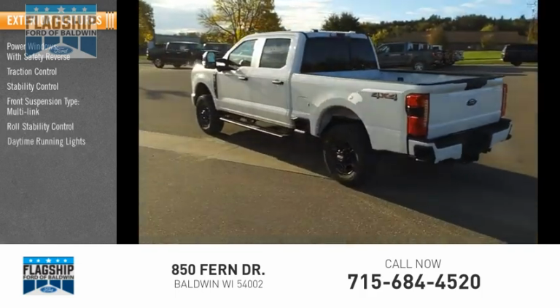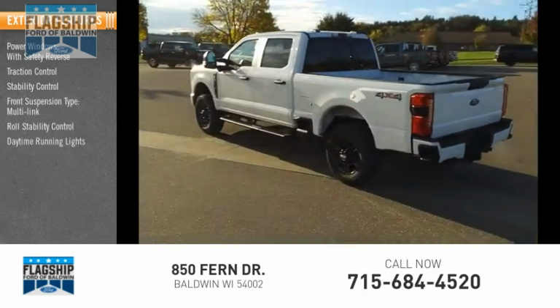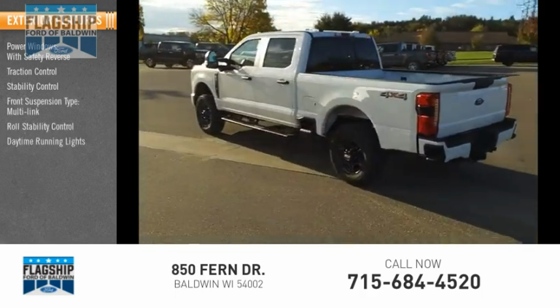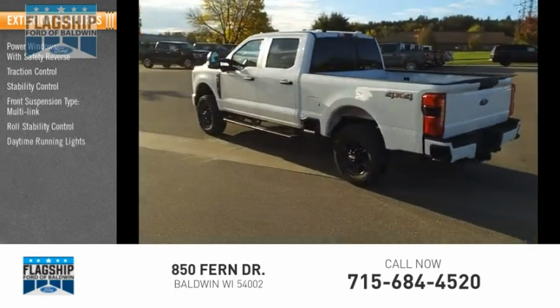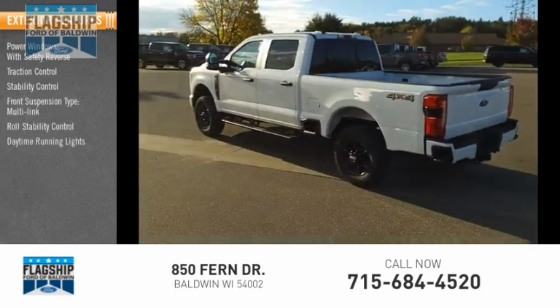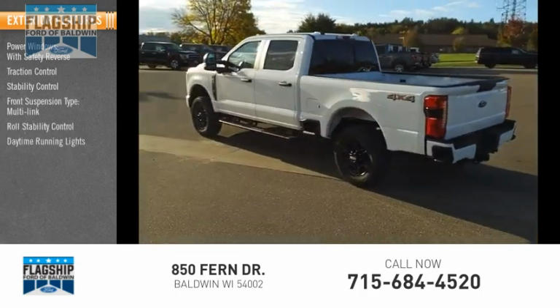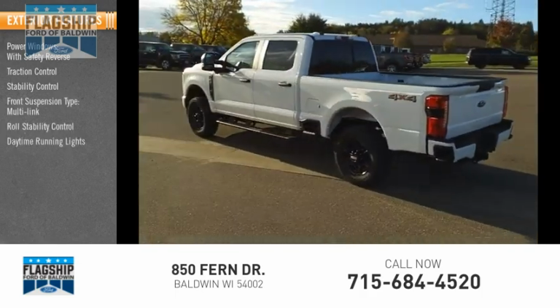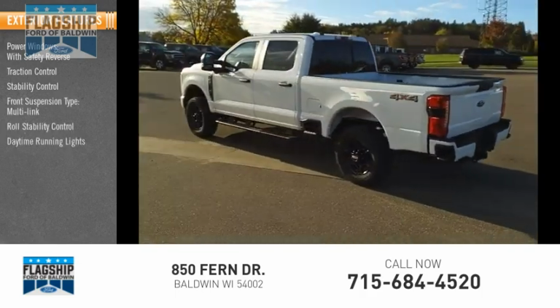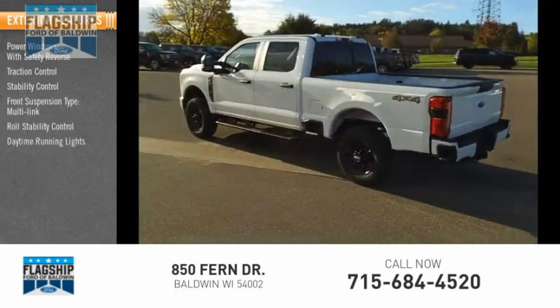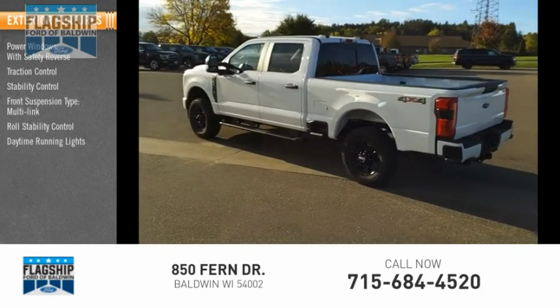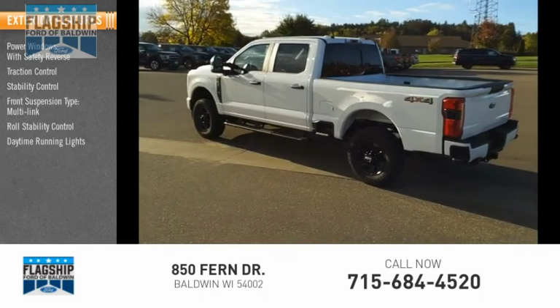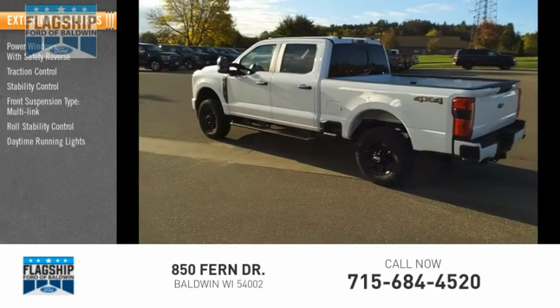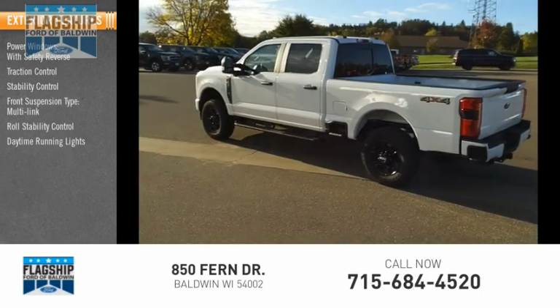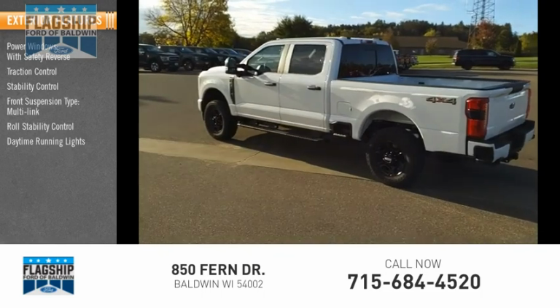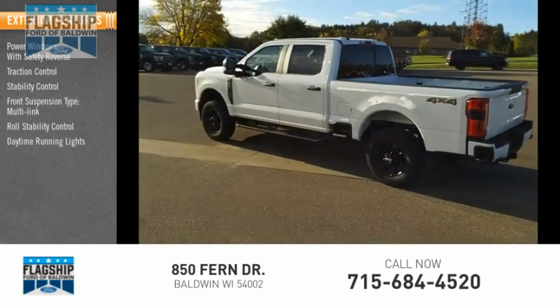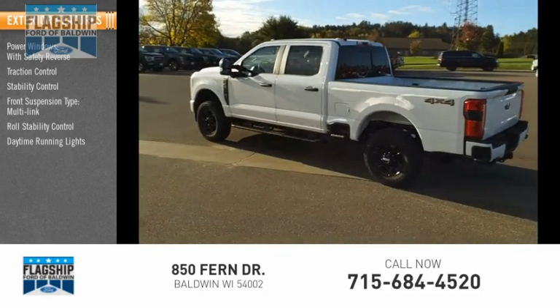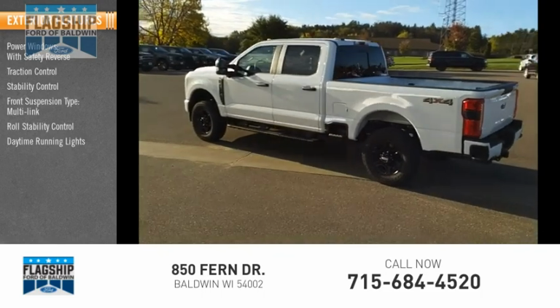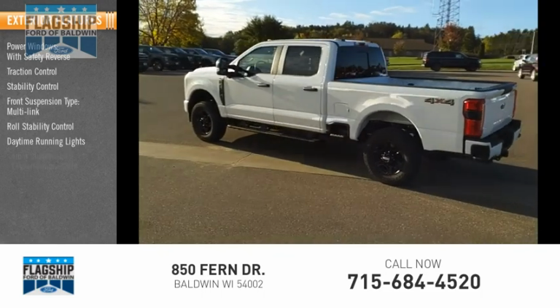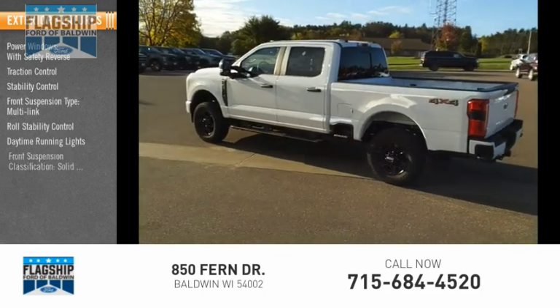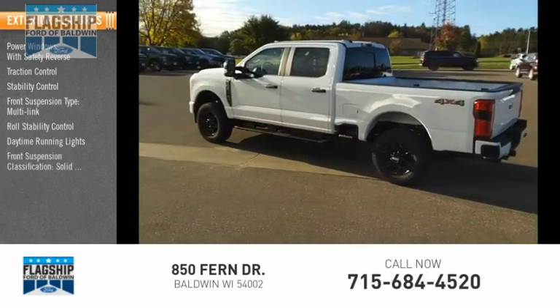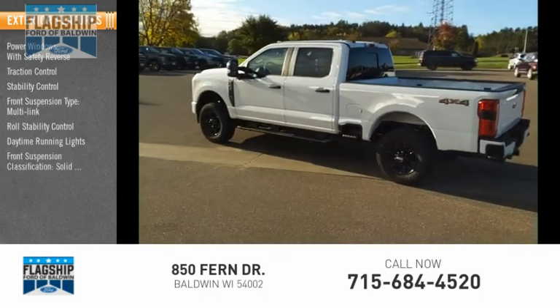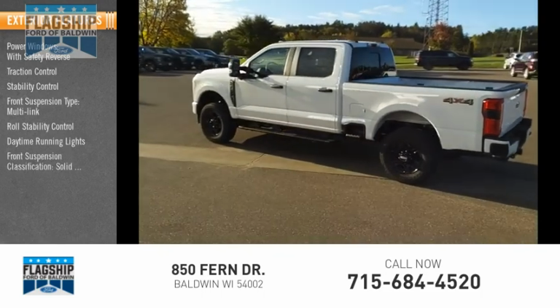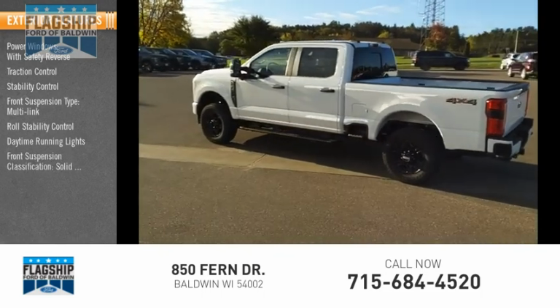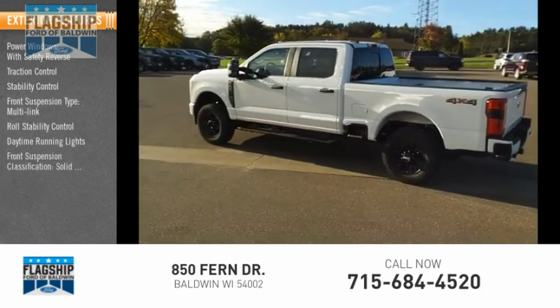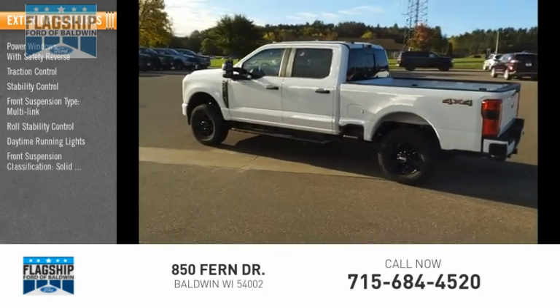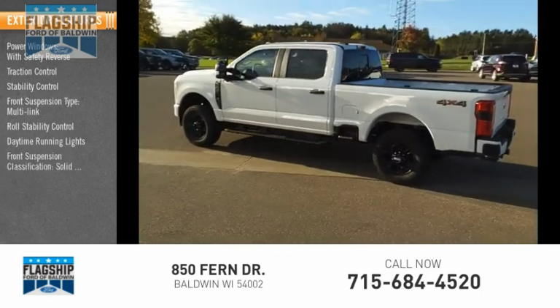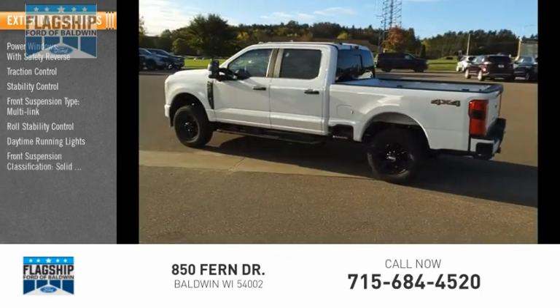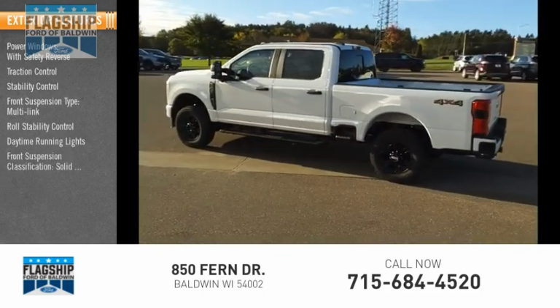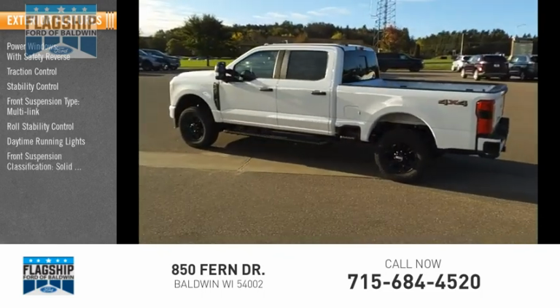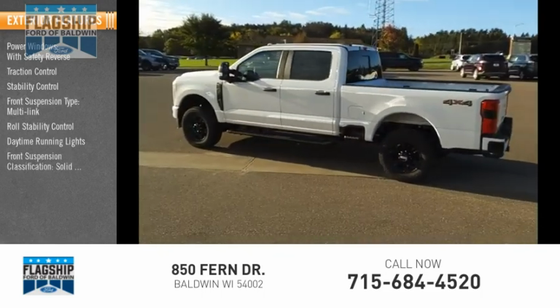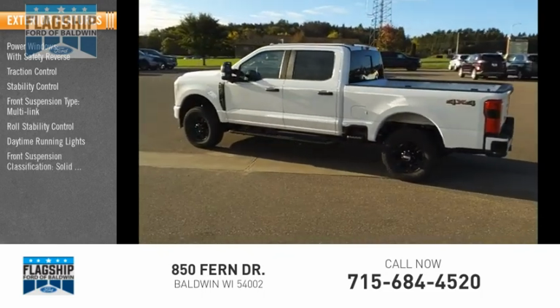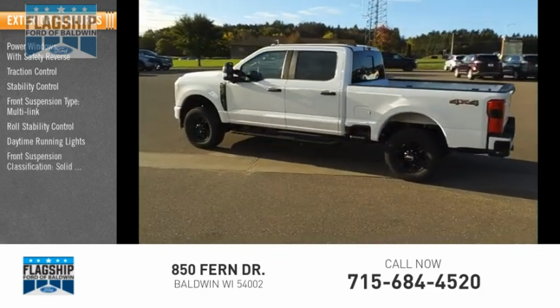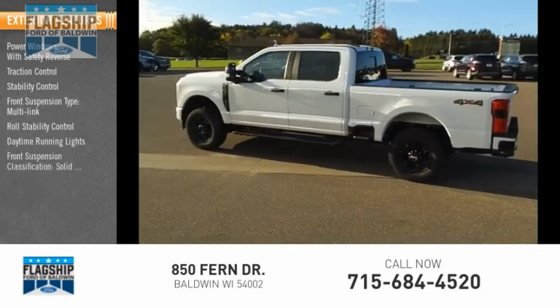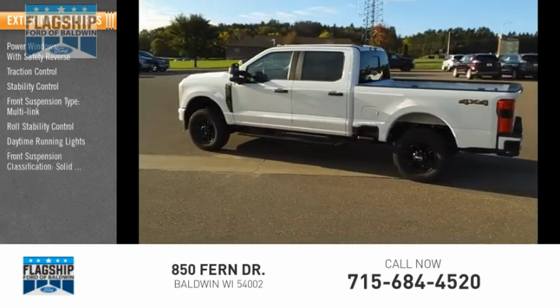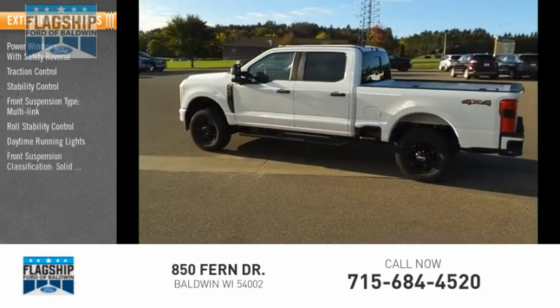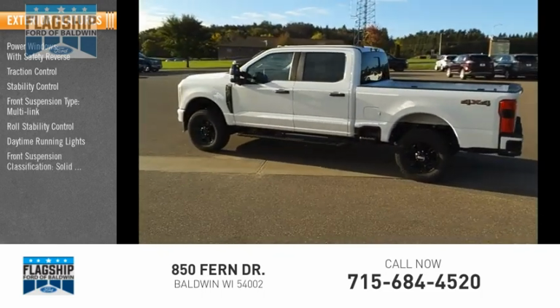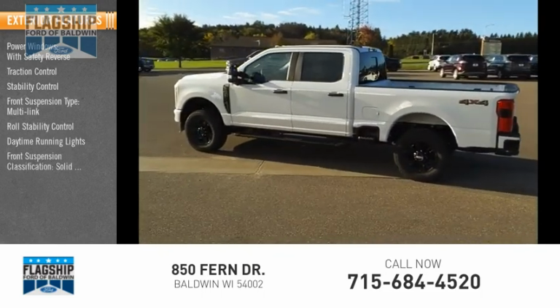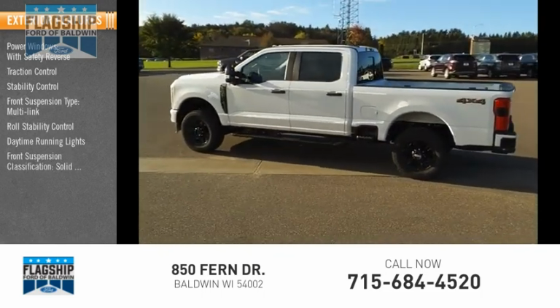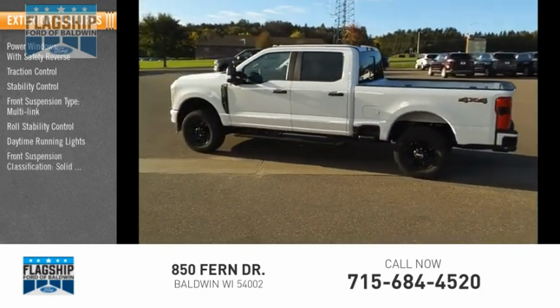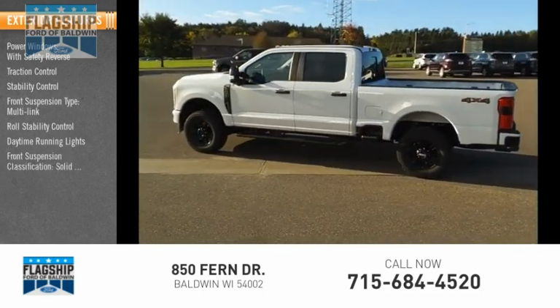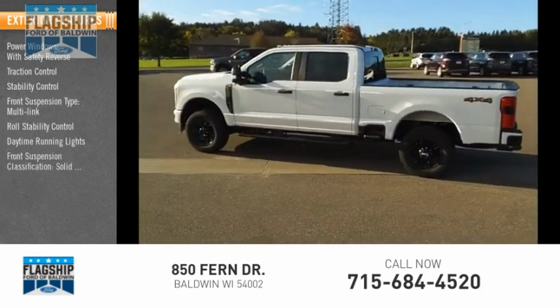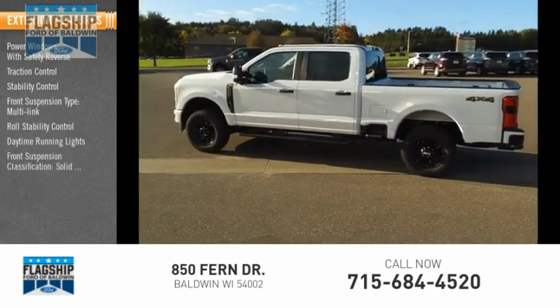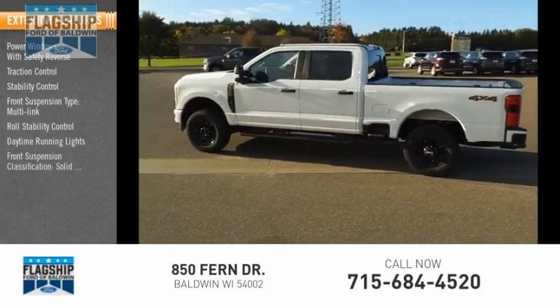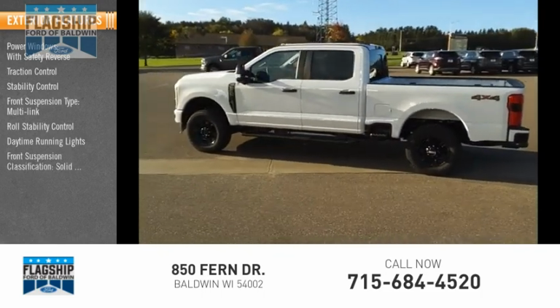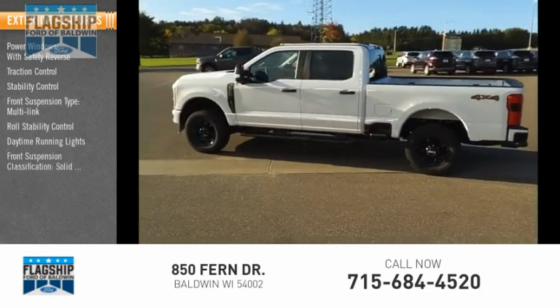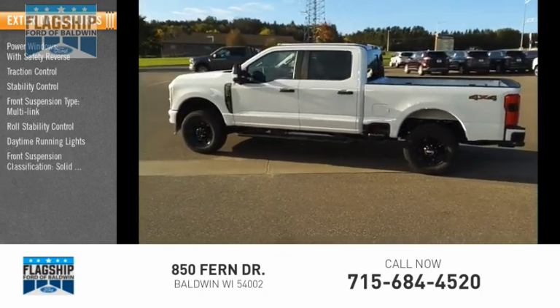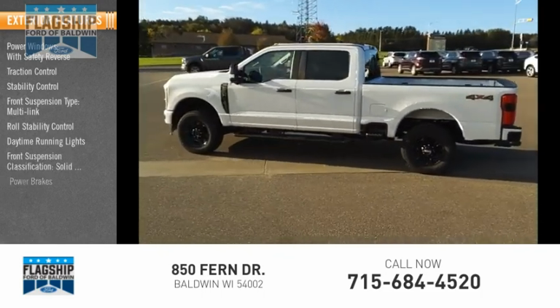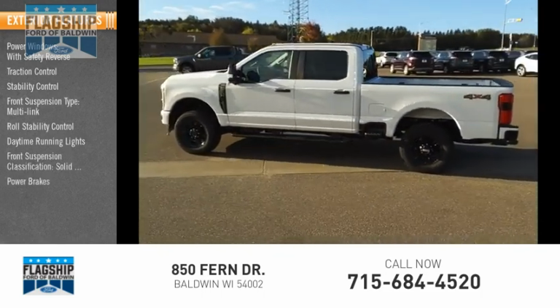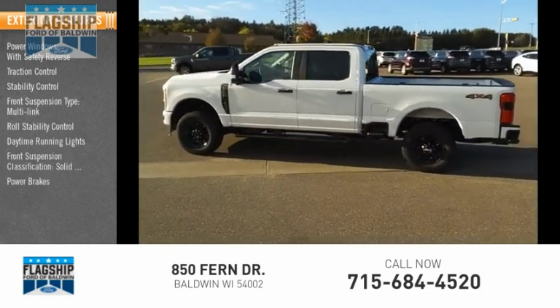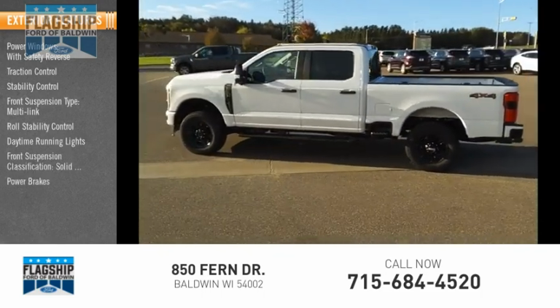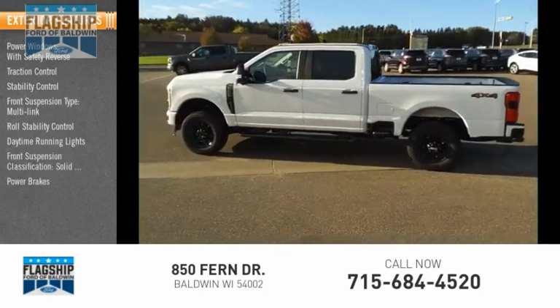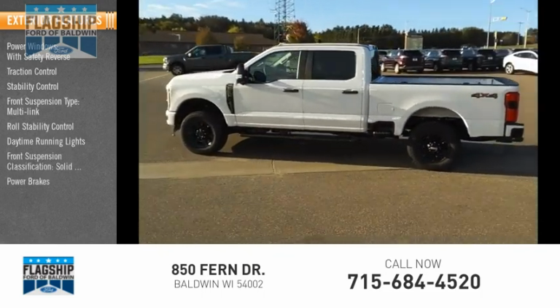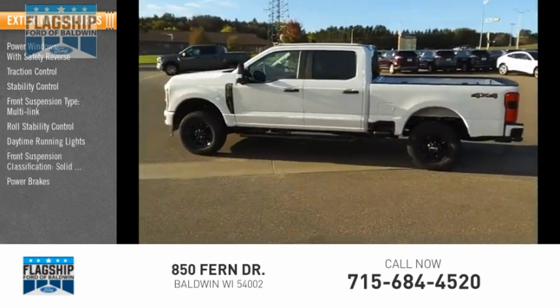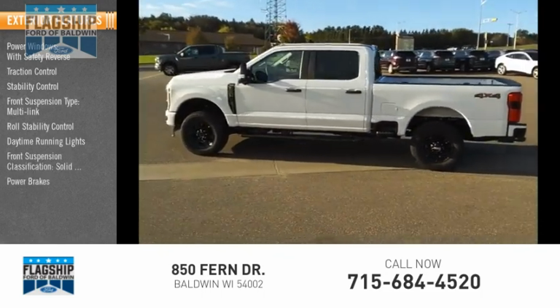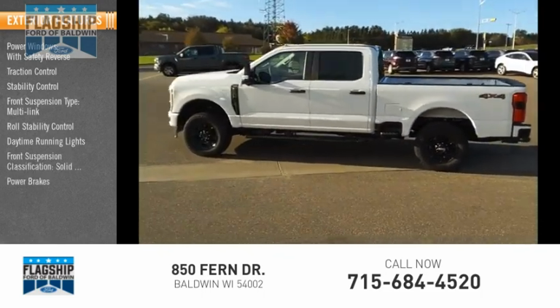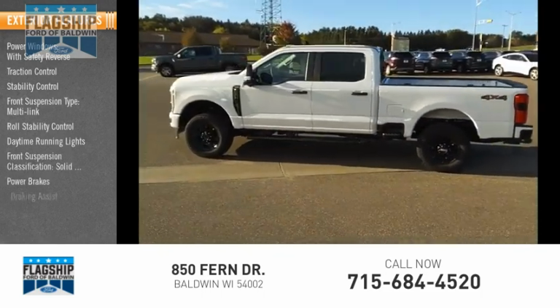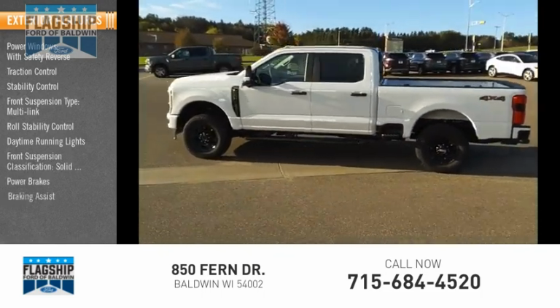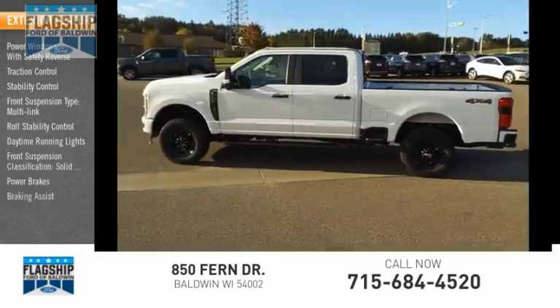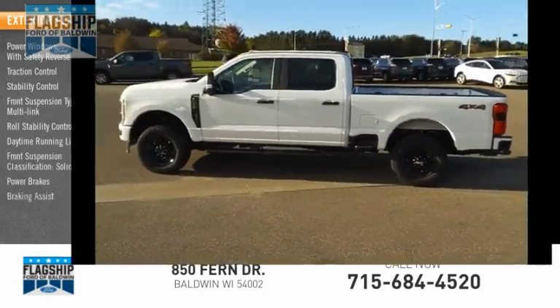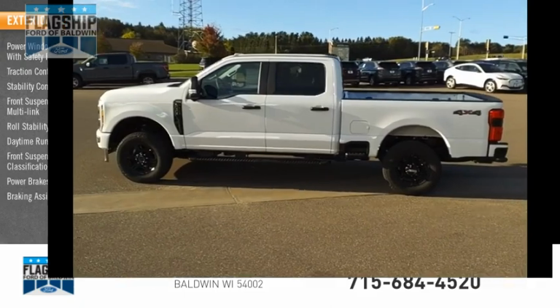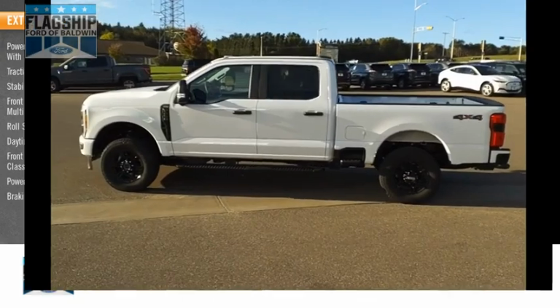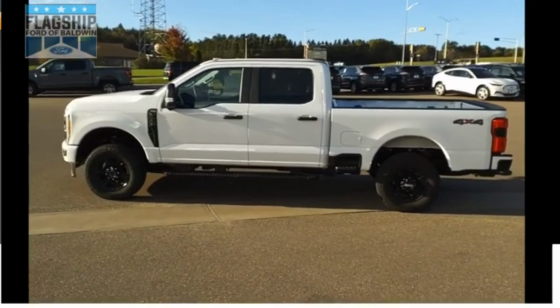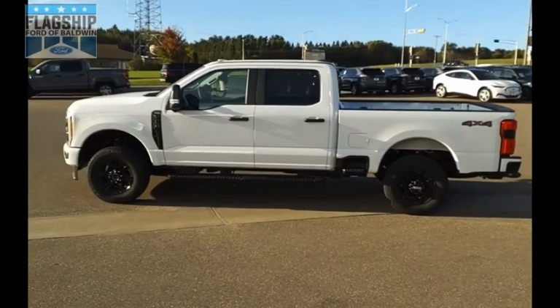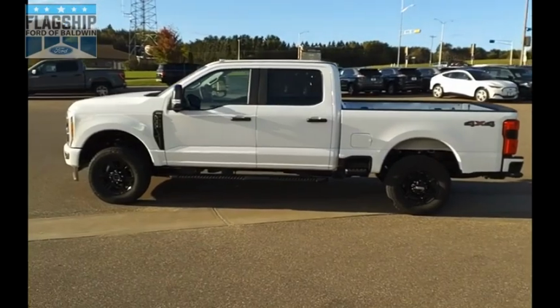Daytime running lights, front suspension classification solid live axle, power brakes, and braking assist.